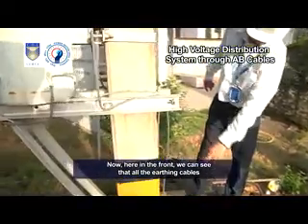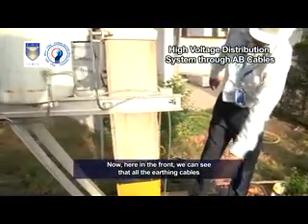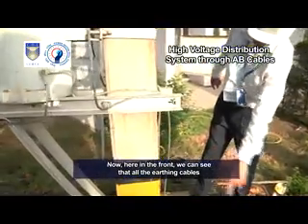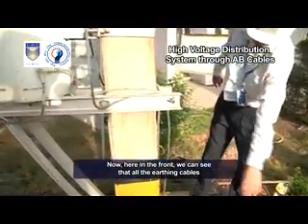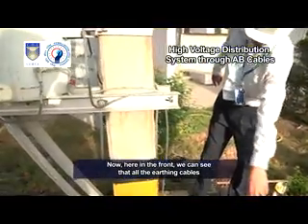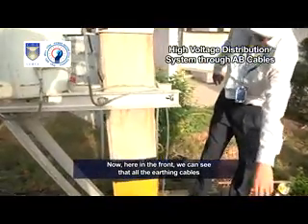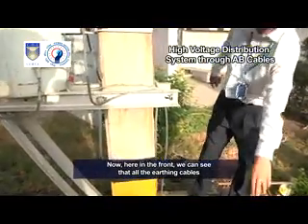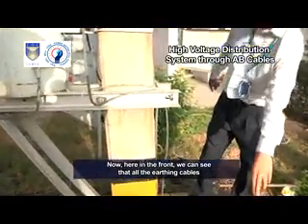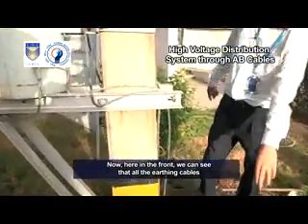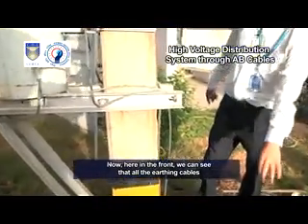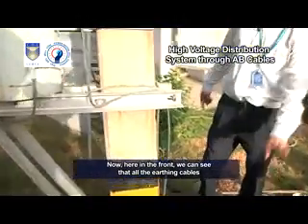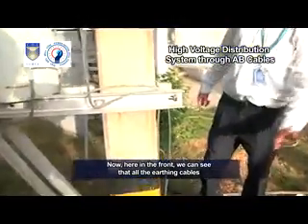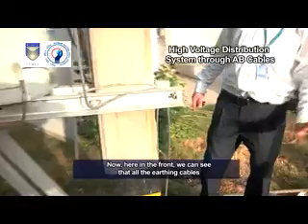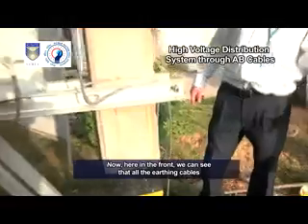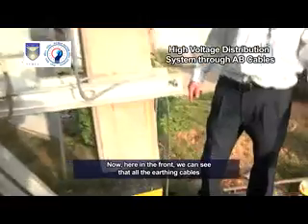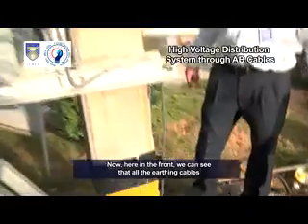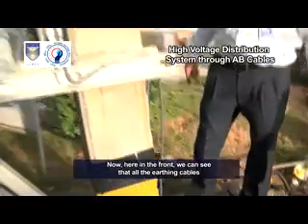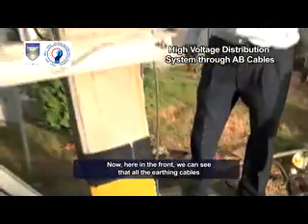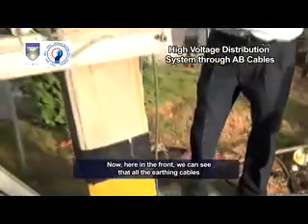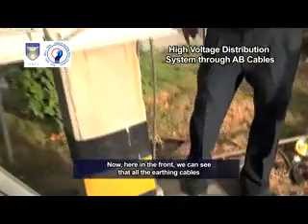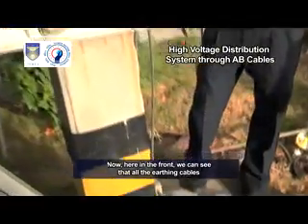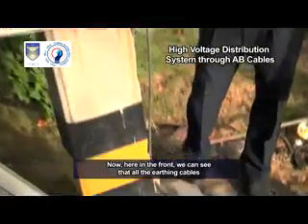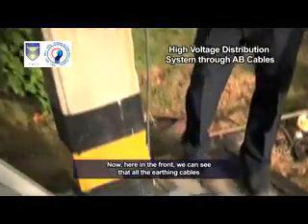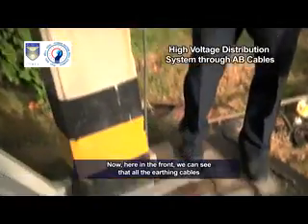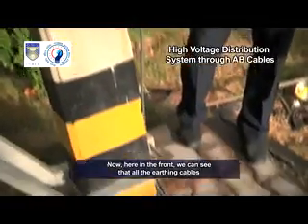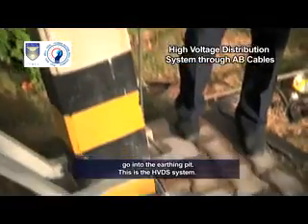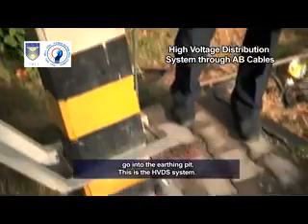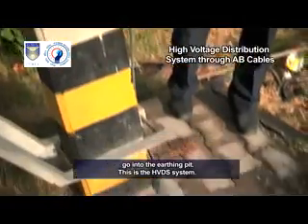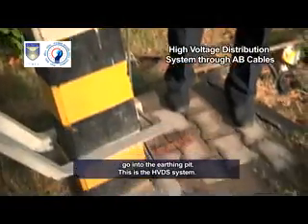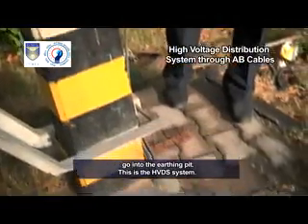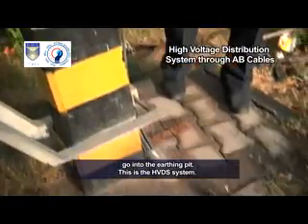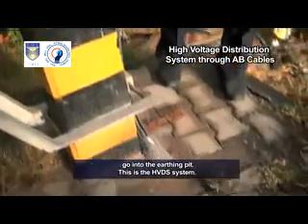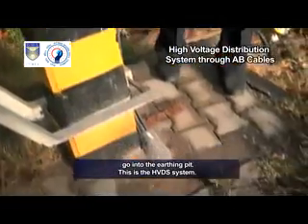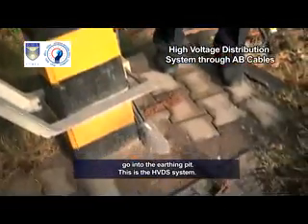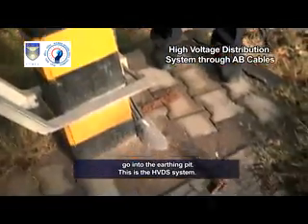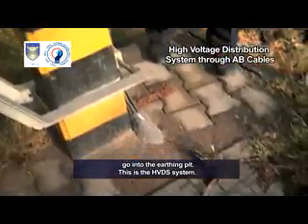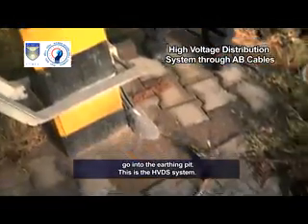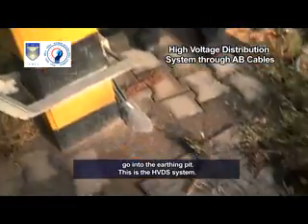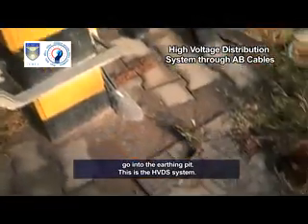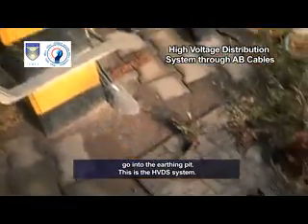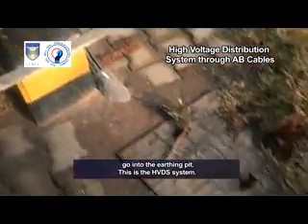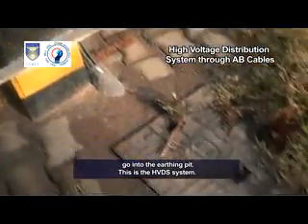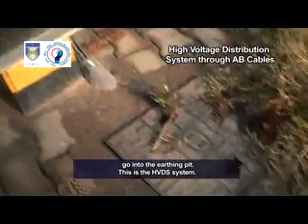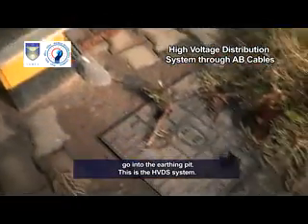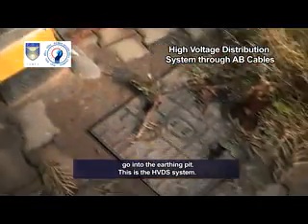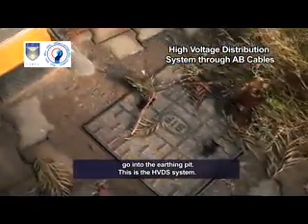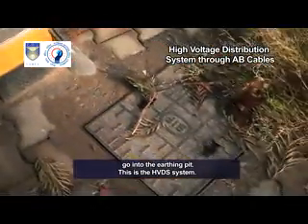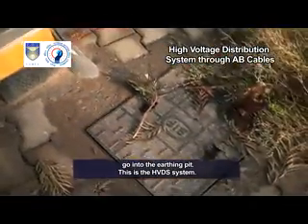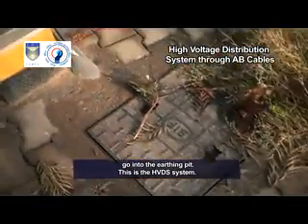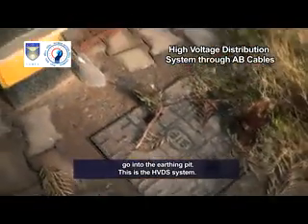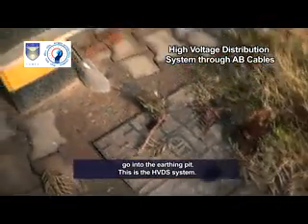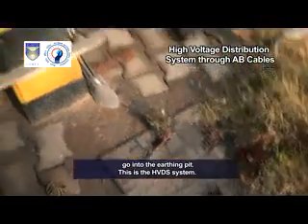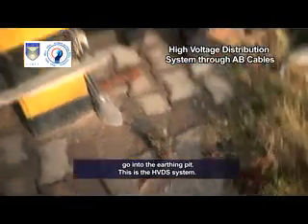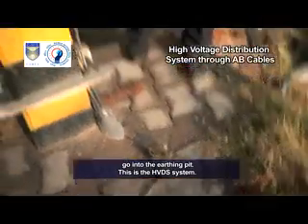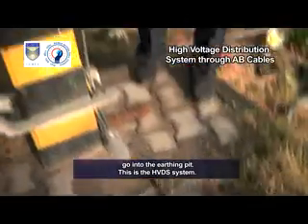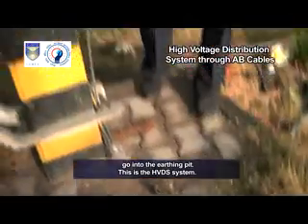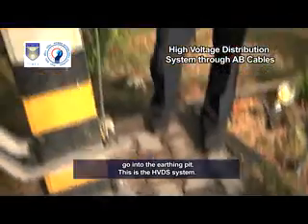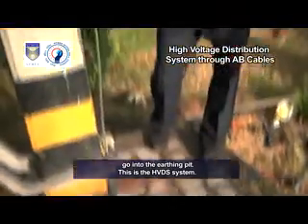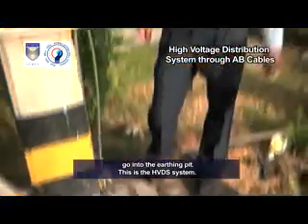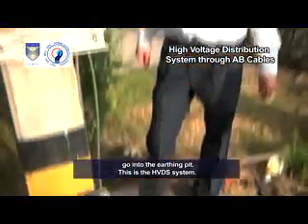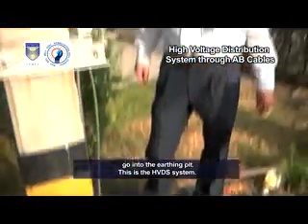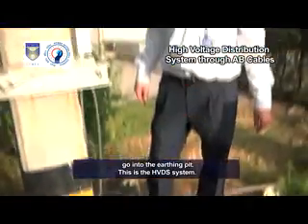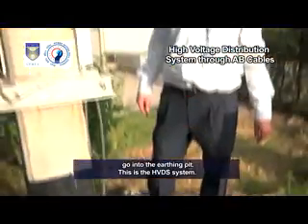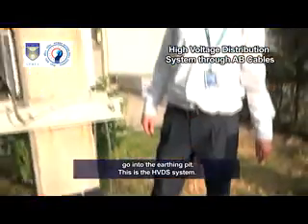Here in the front, we can see that all the earthing cables go into the earthing pit. This is the HVDS system.